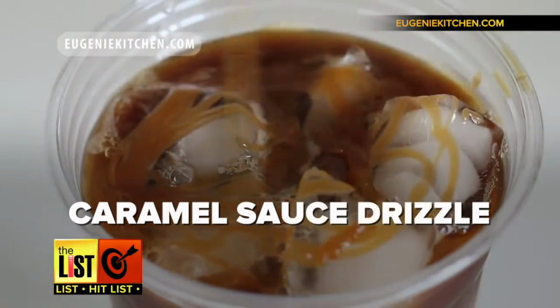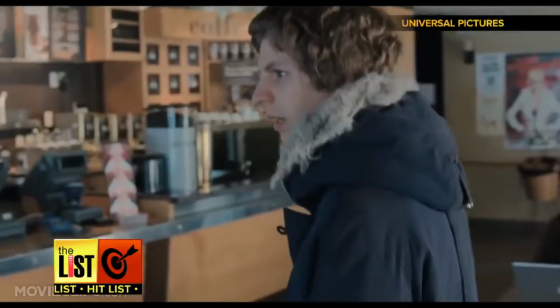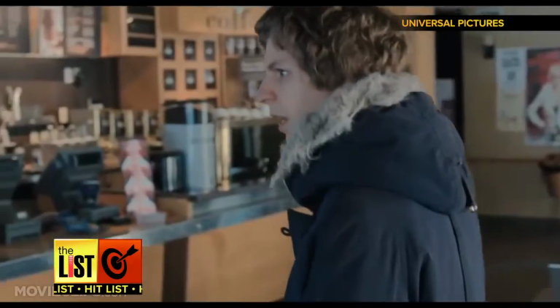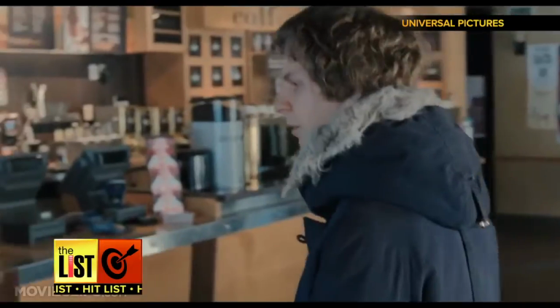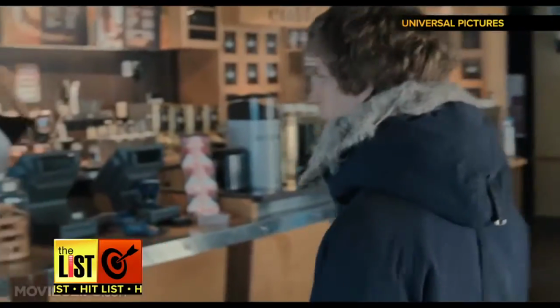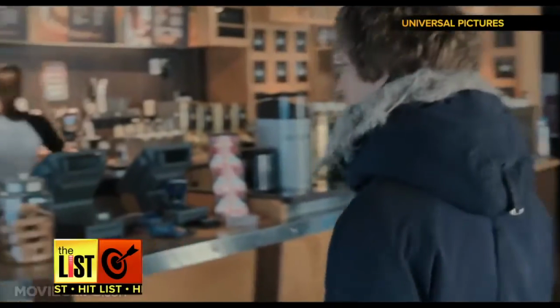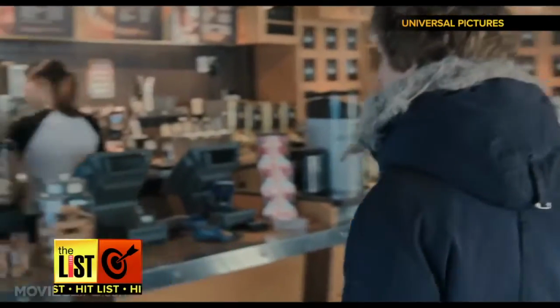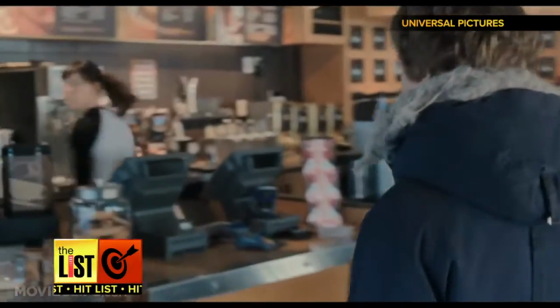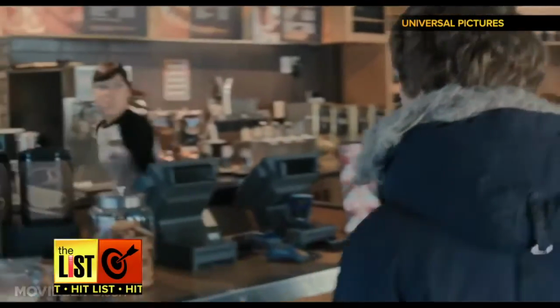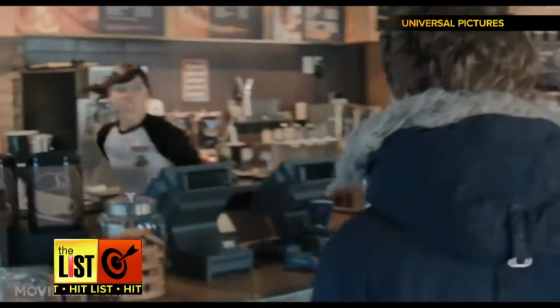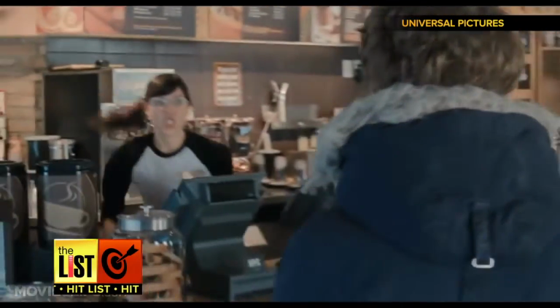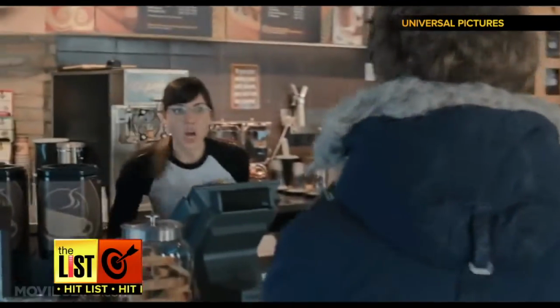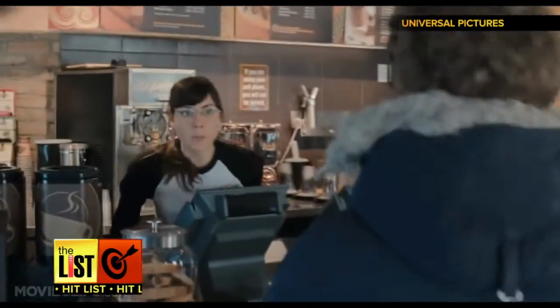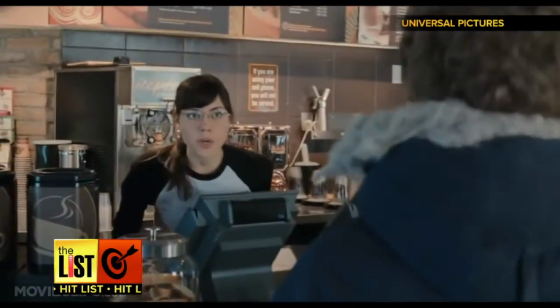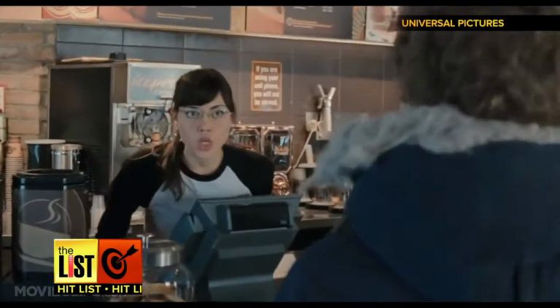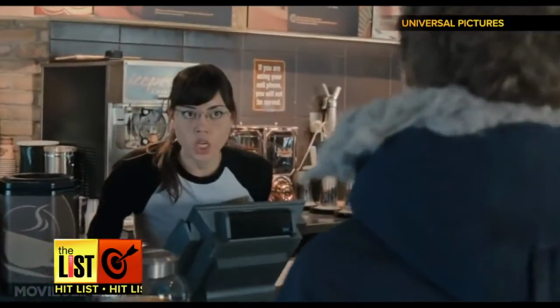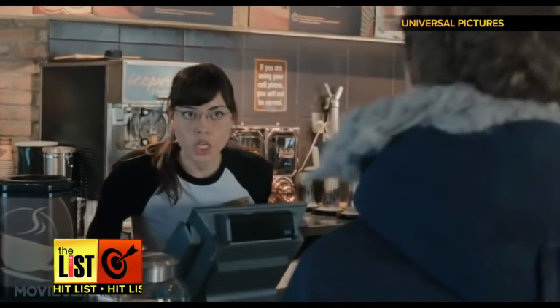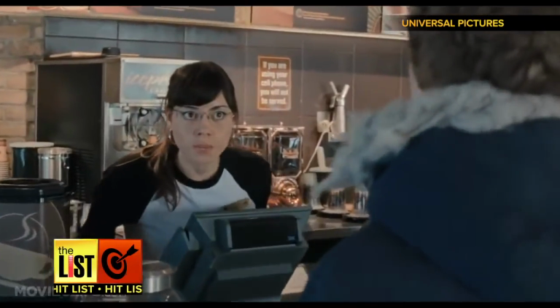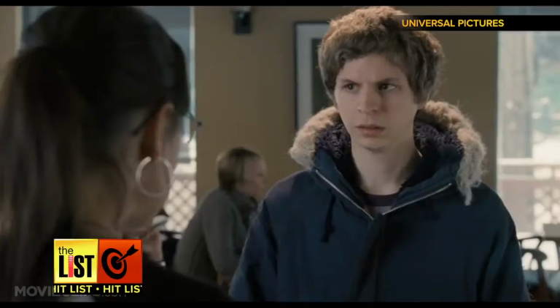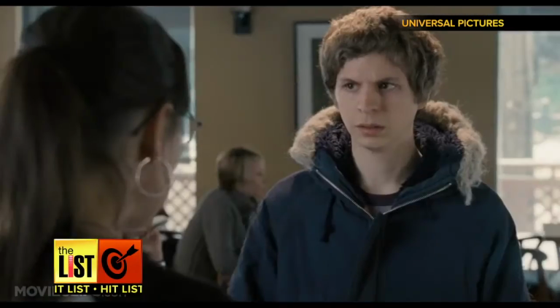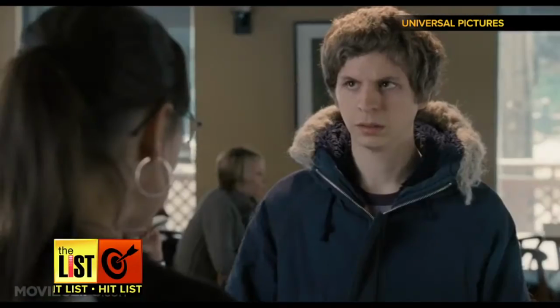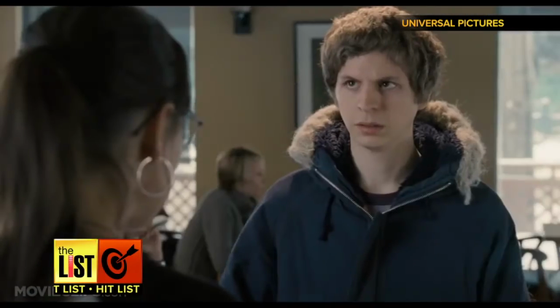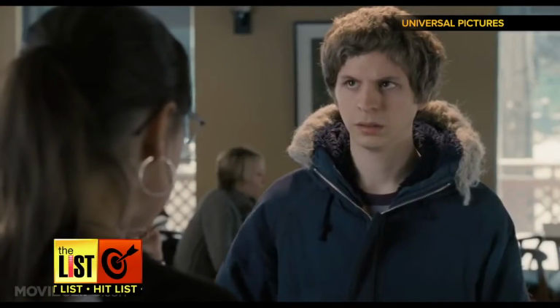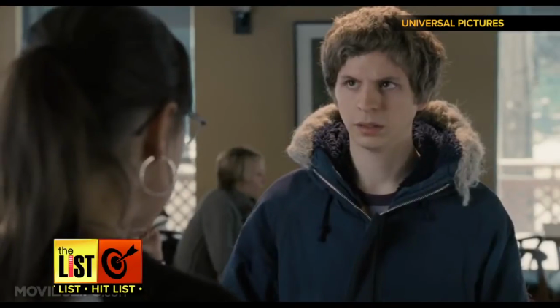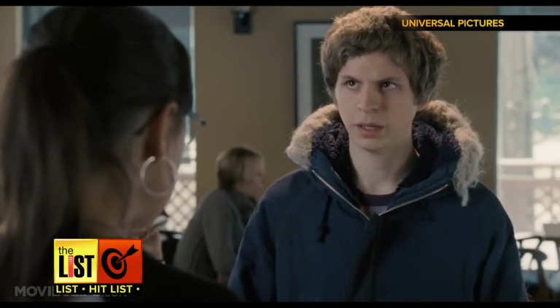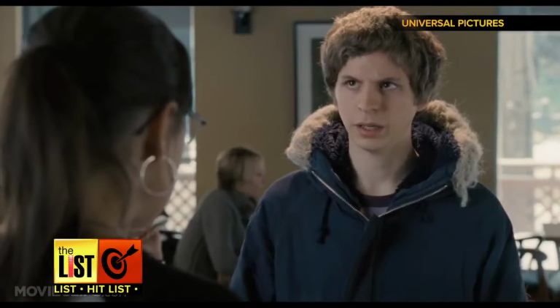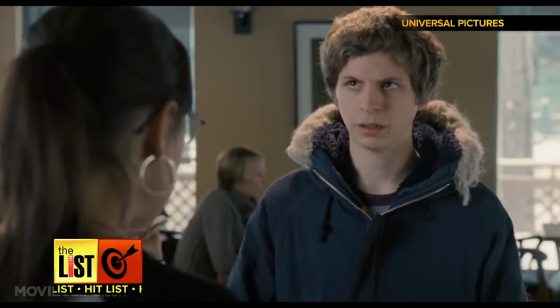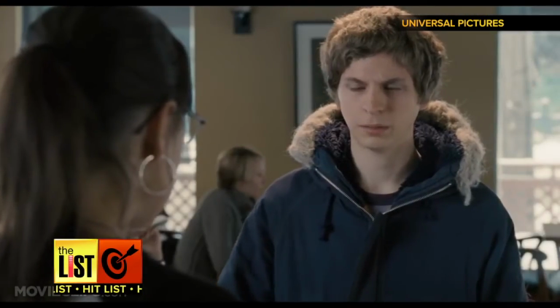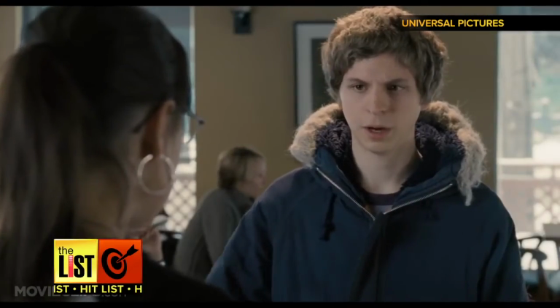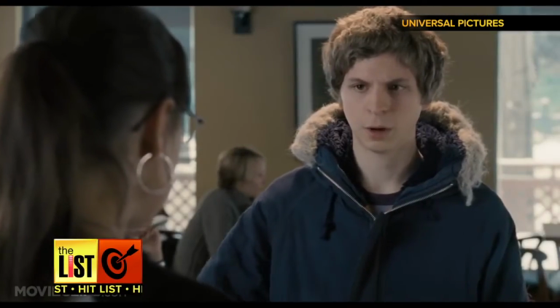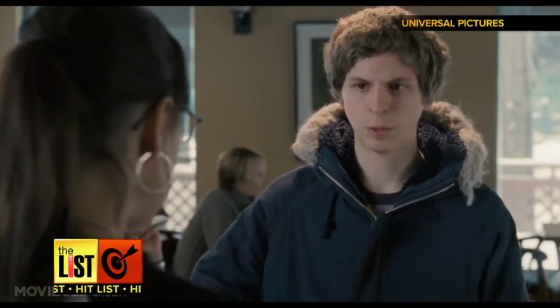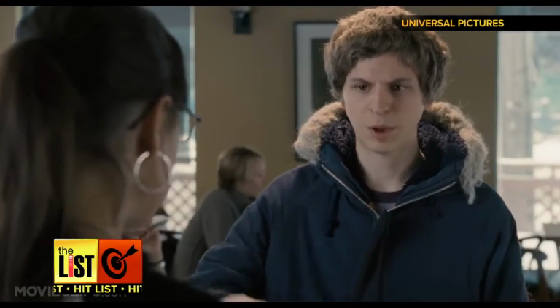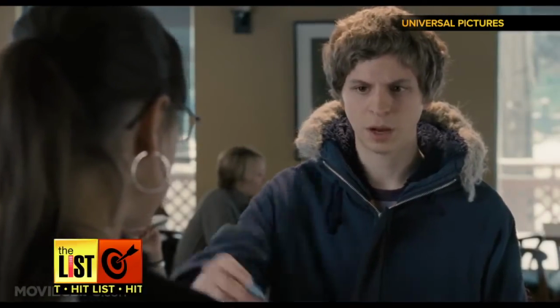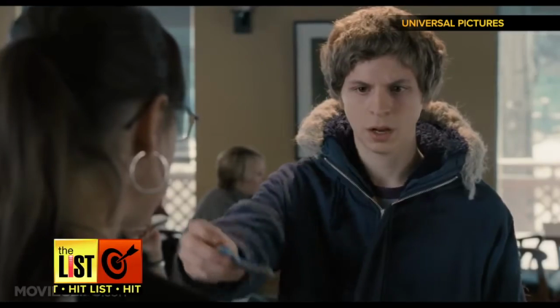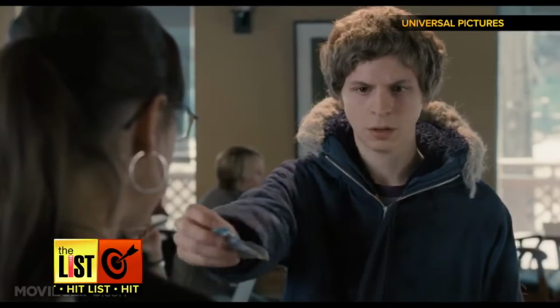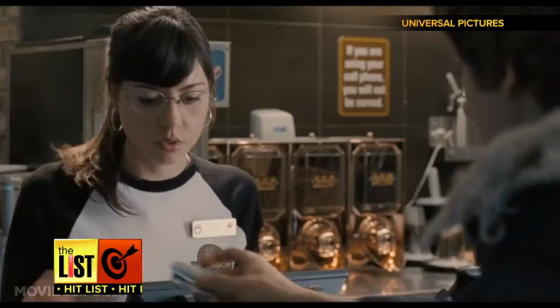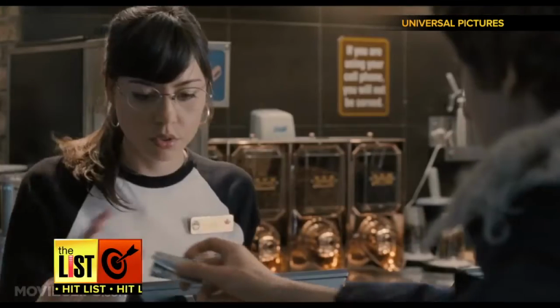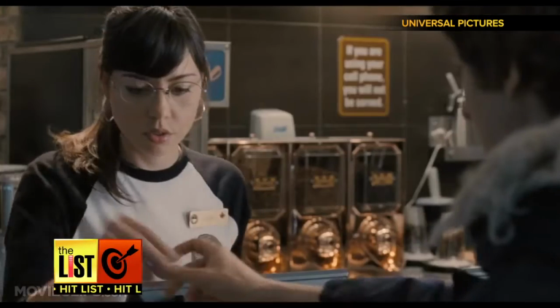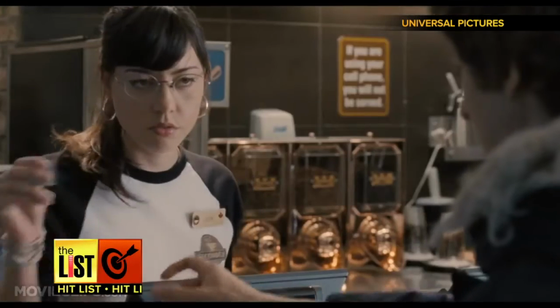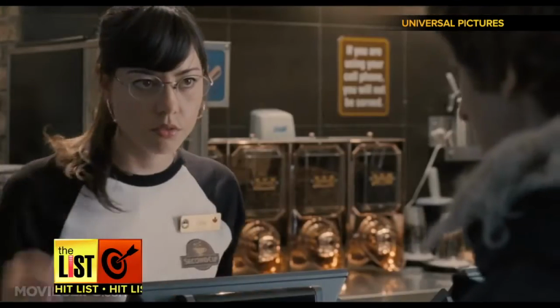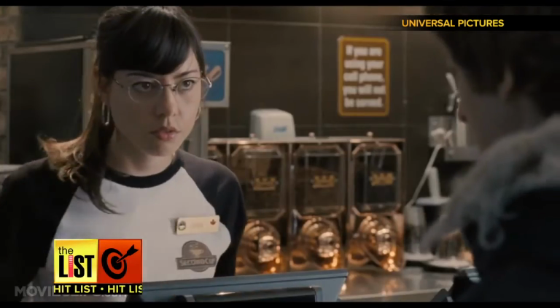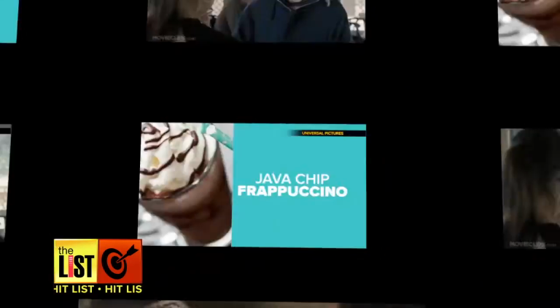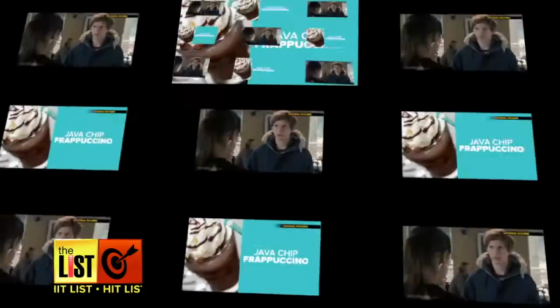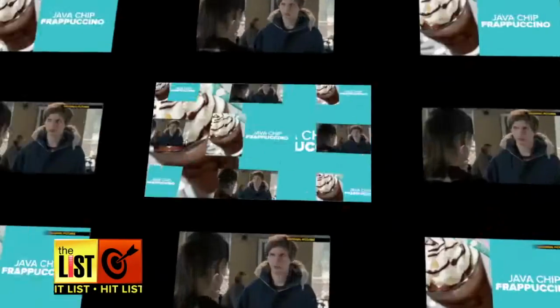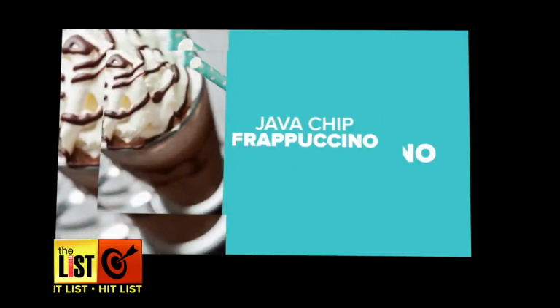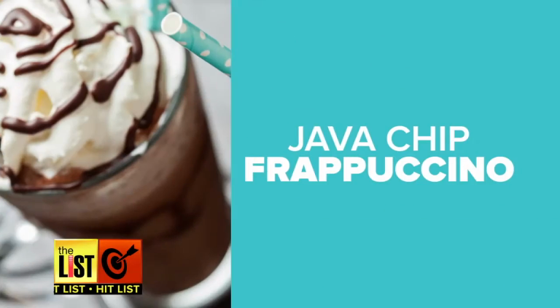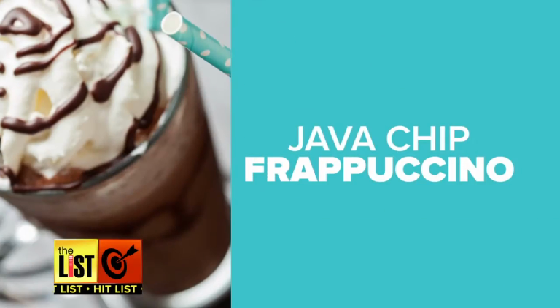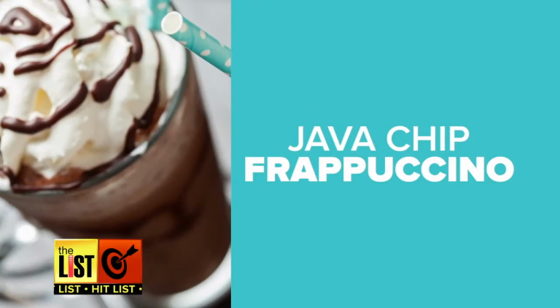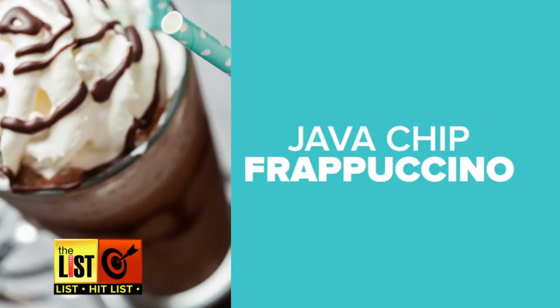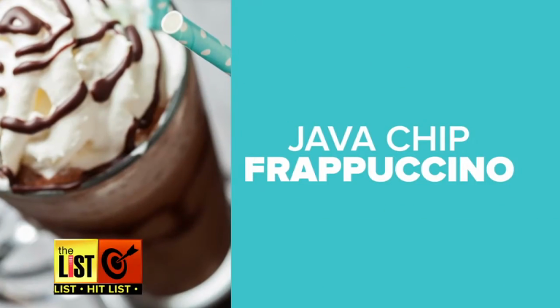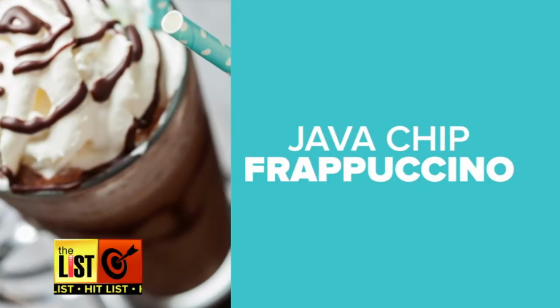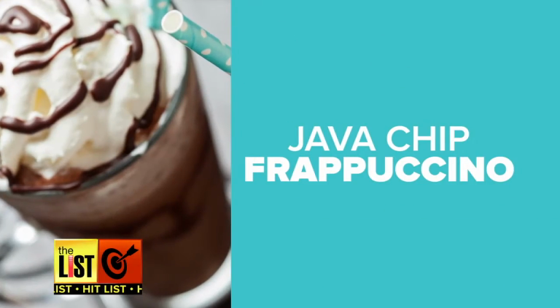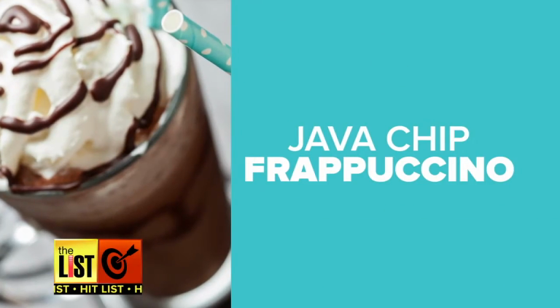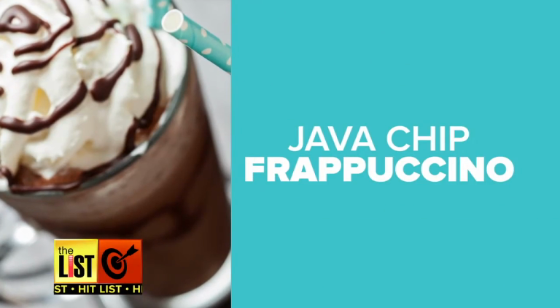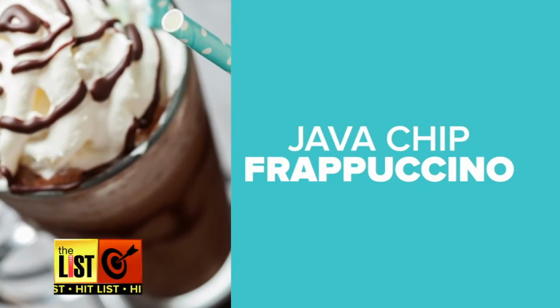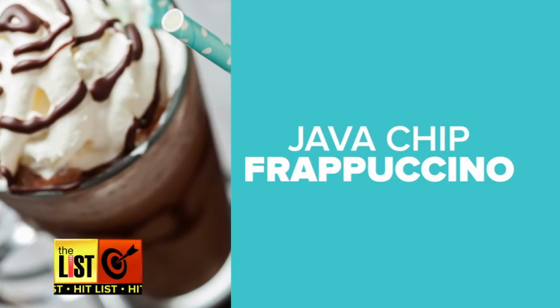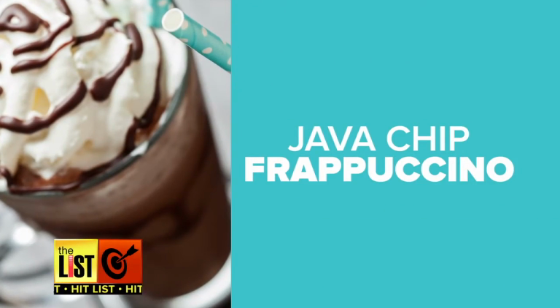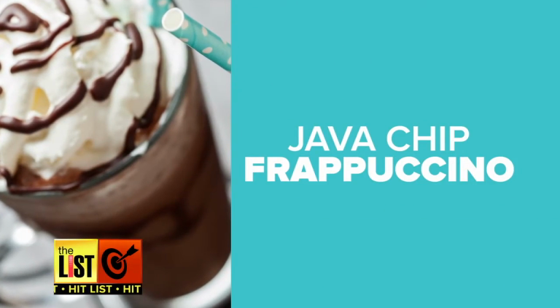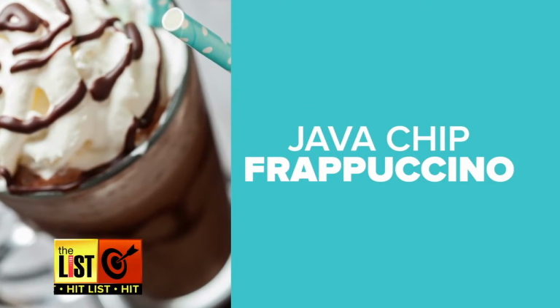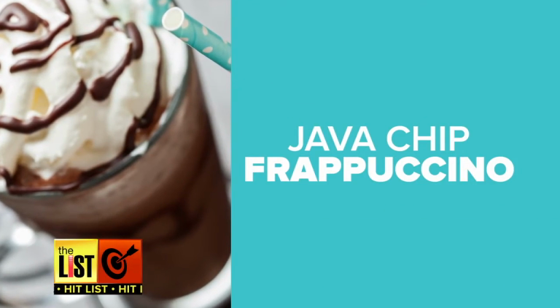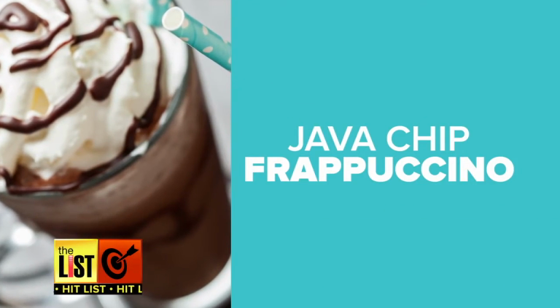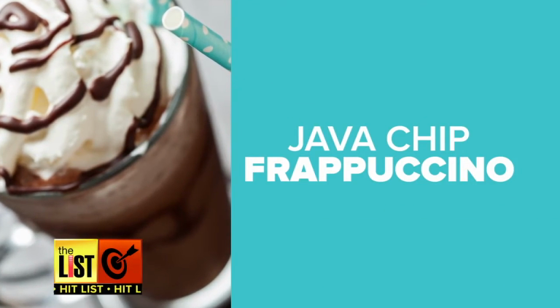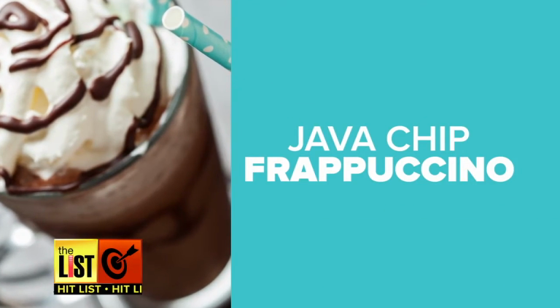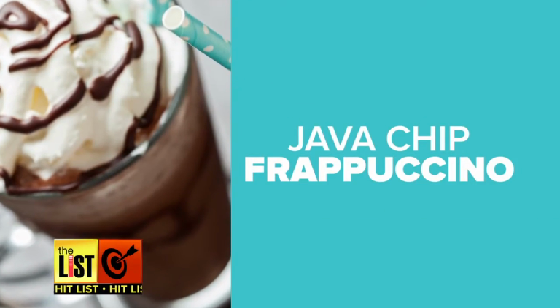So now you'll never again have to ask: can I get a caramel macchiato? Up next, the java chip frappuccino.